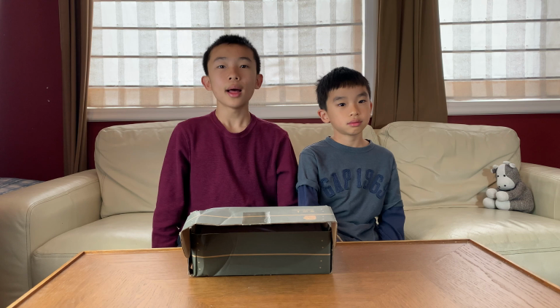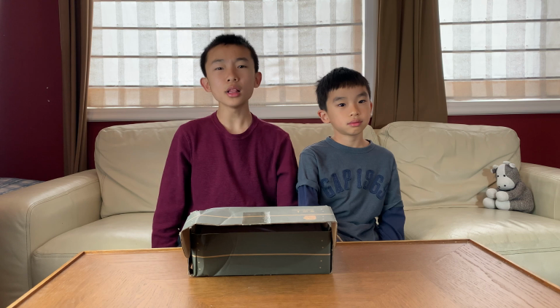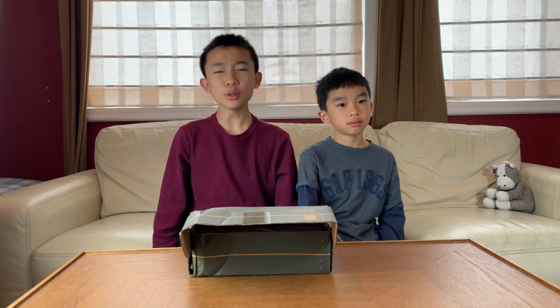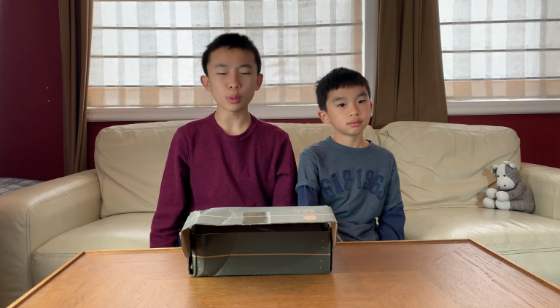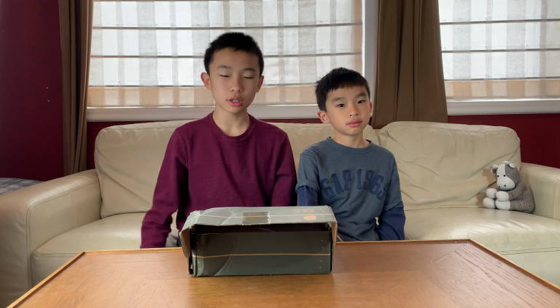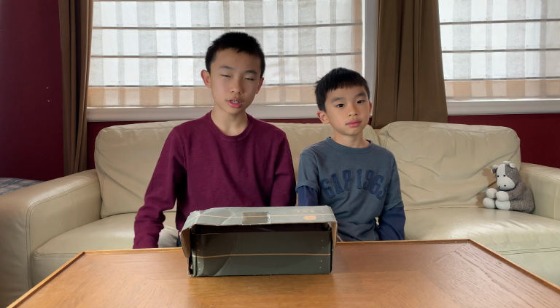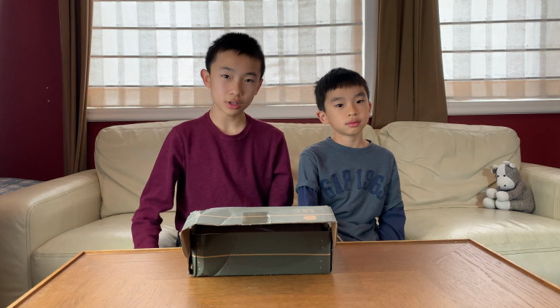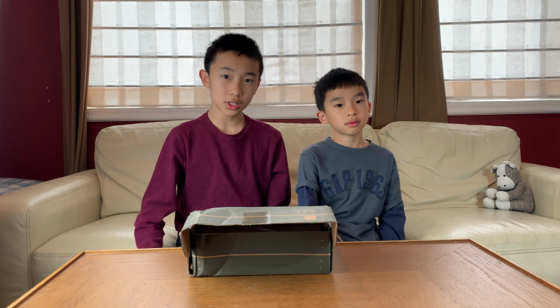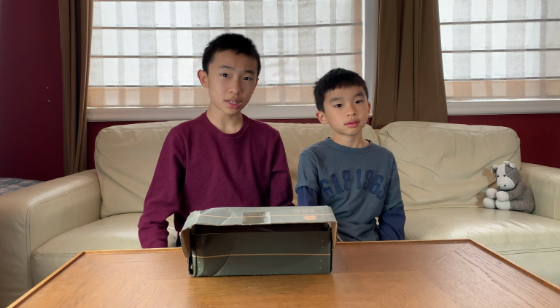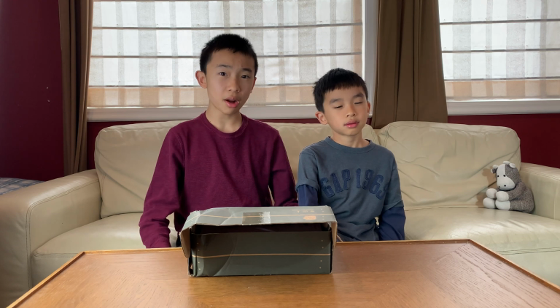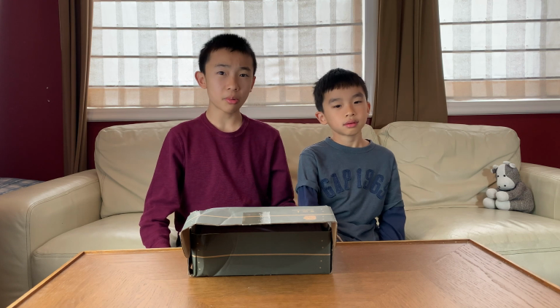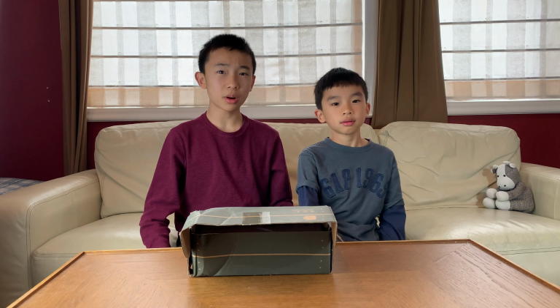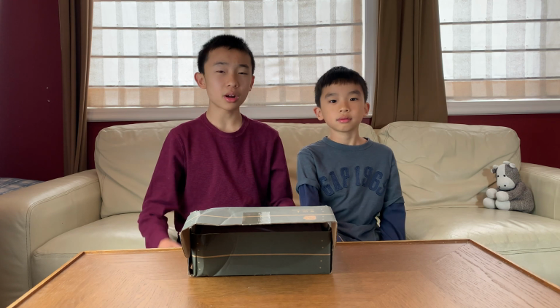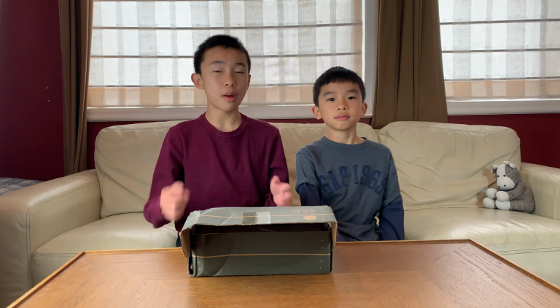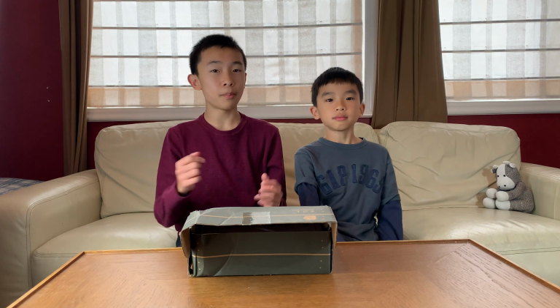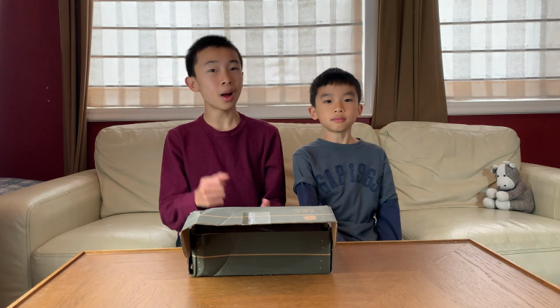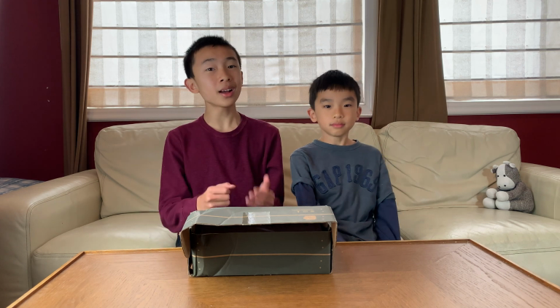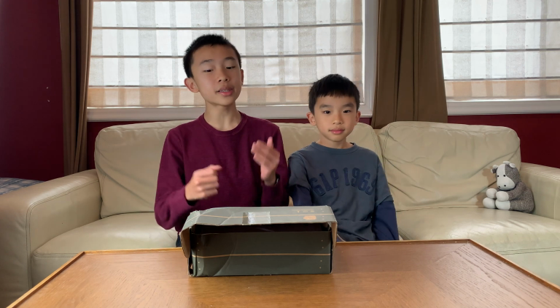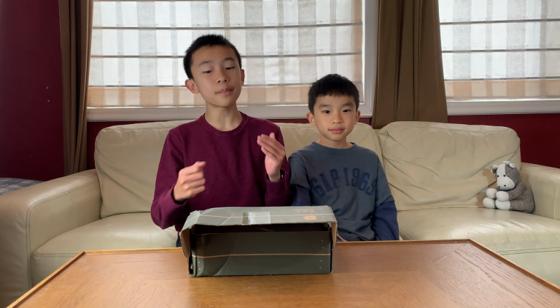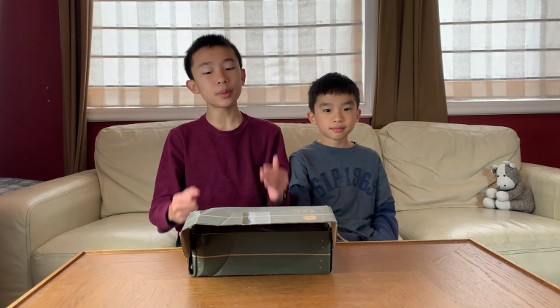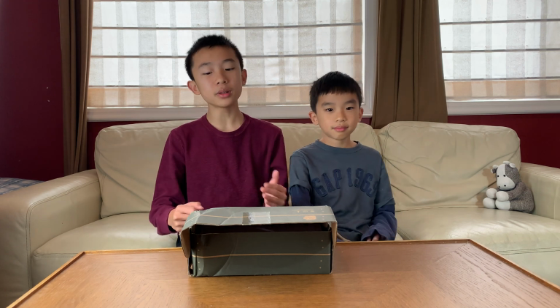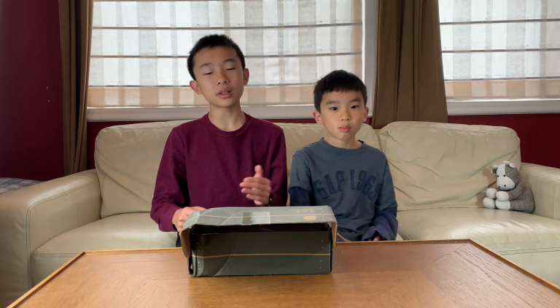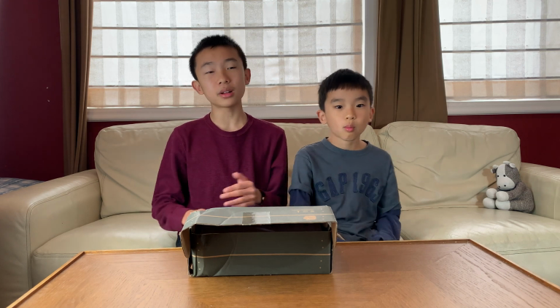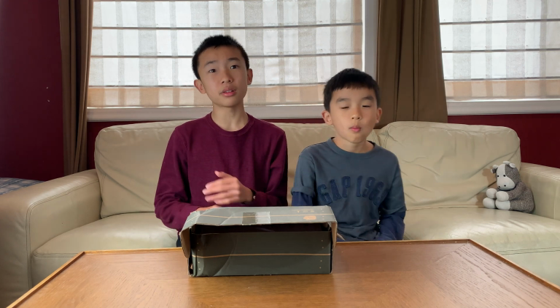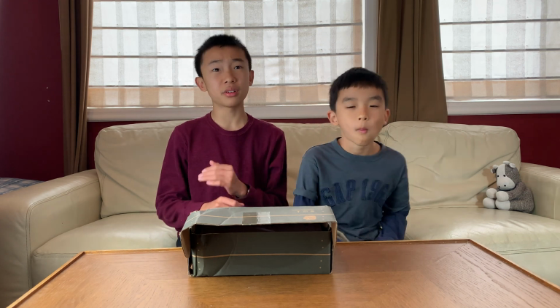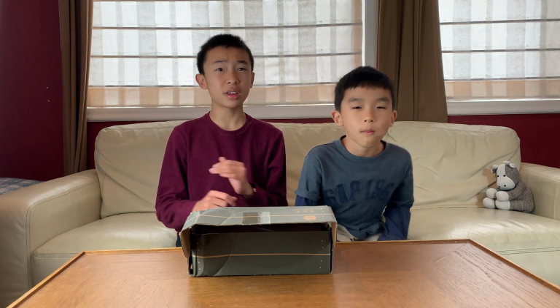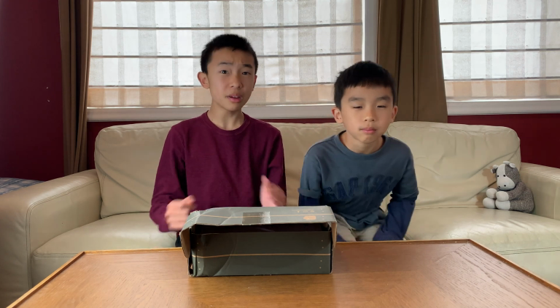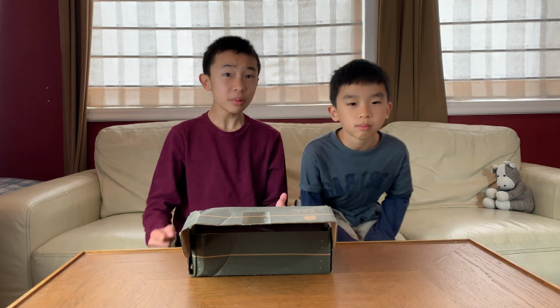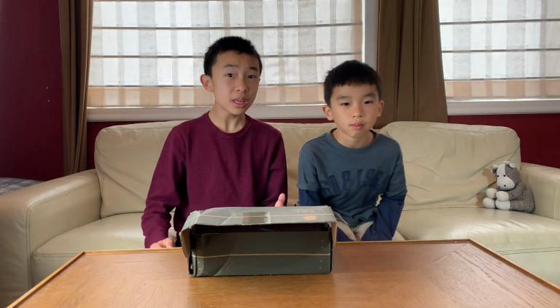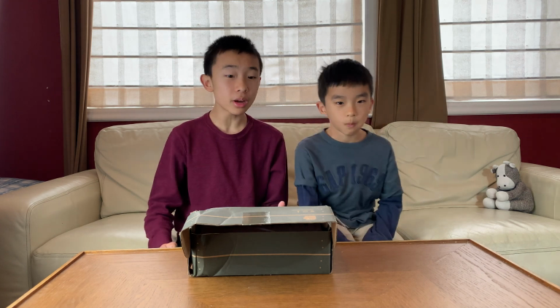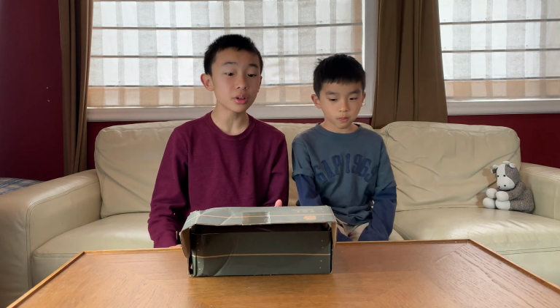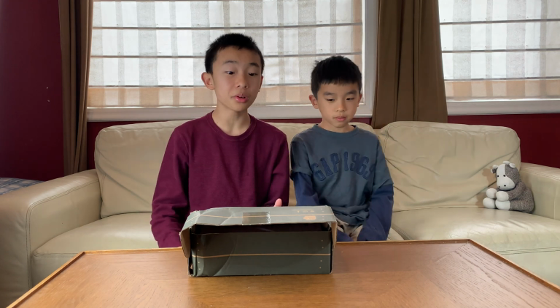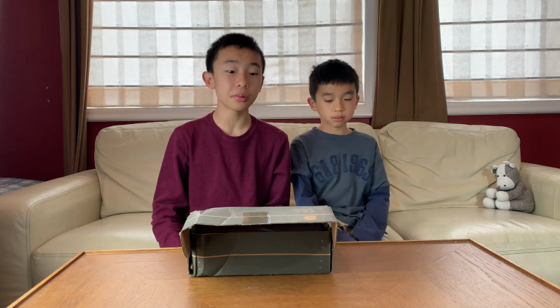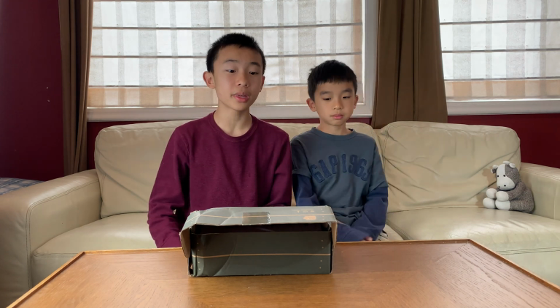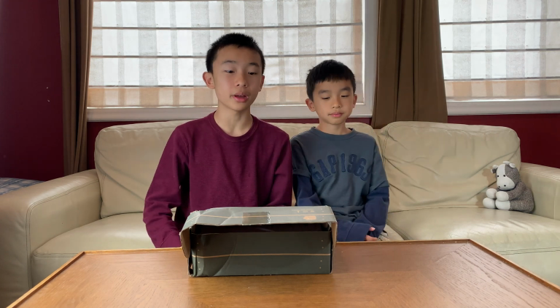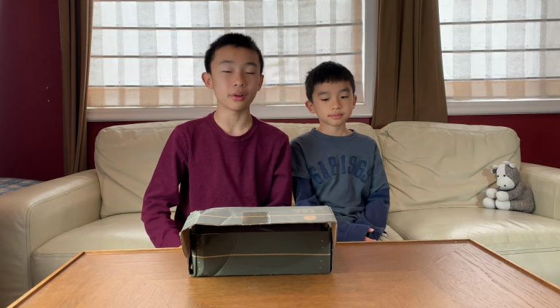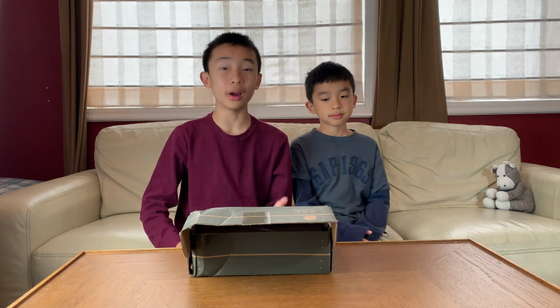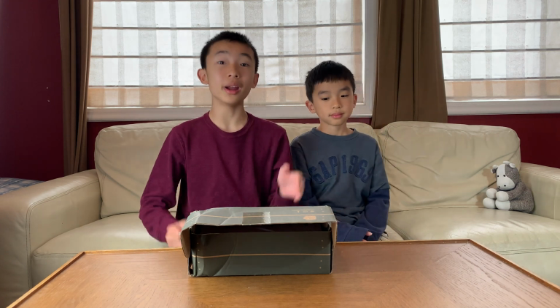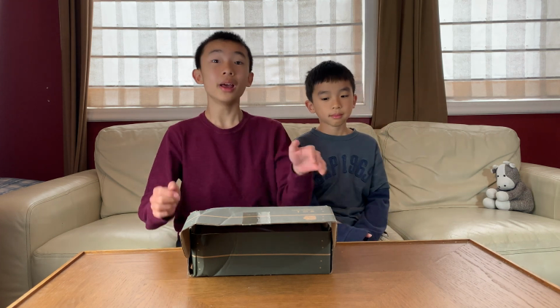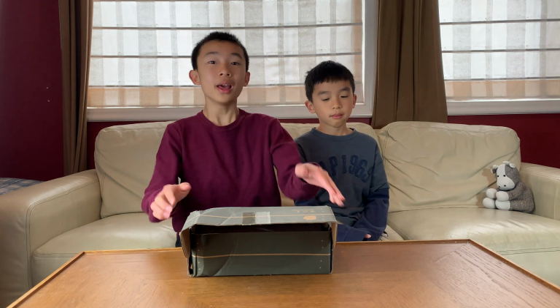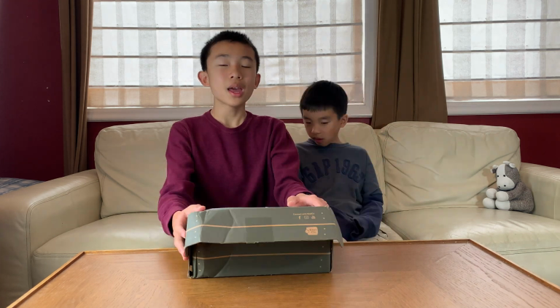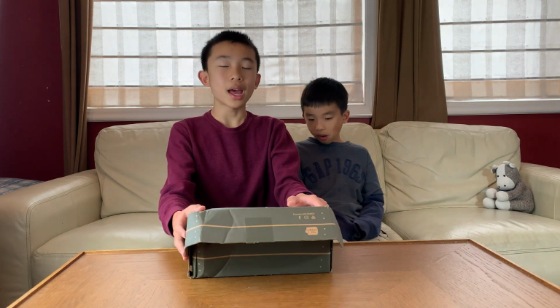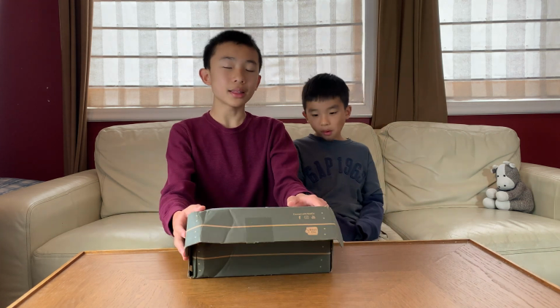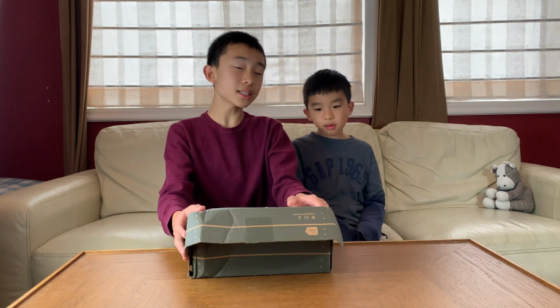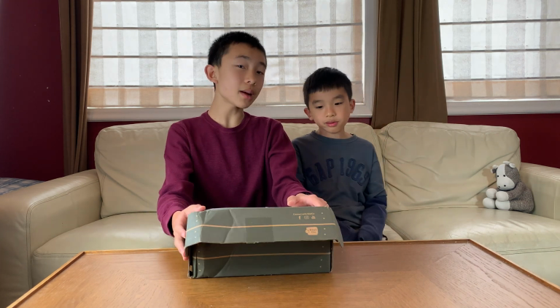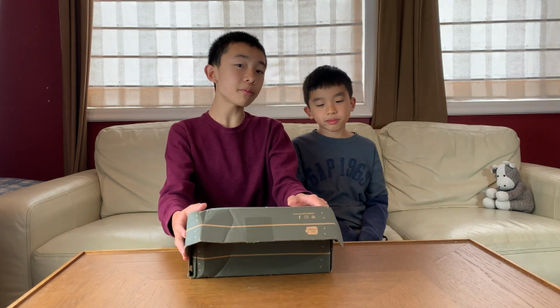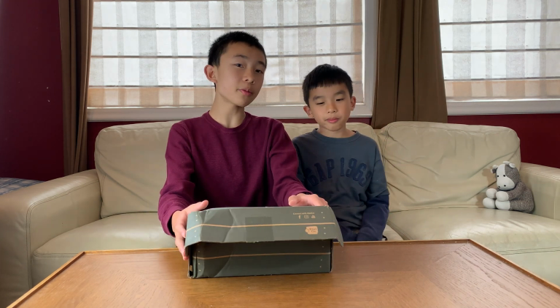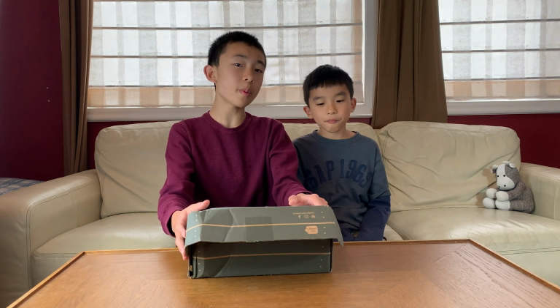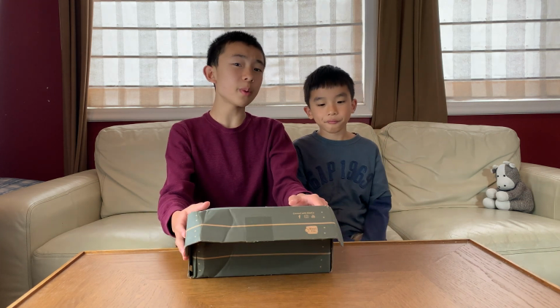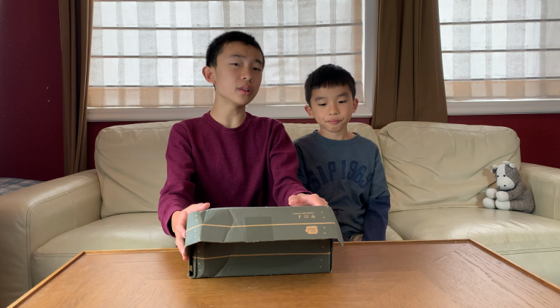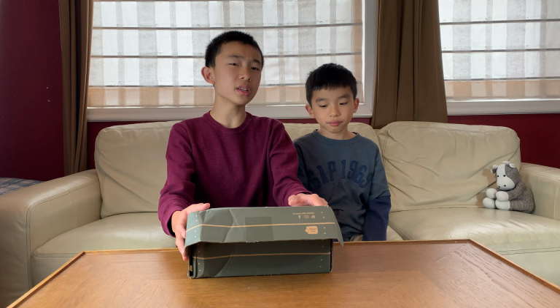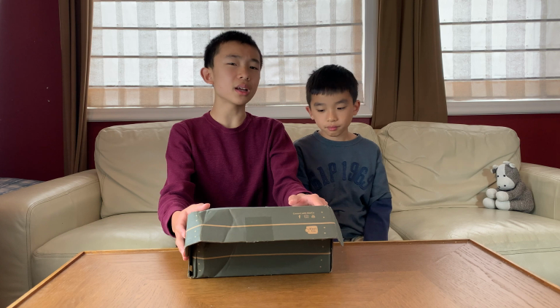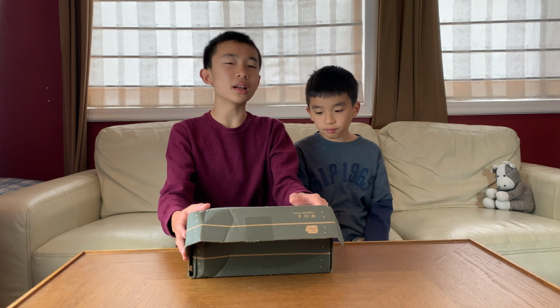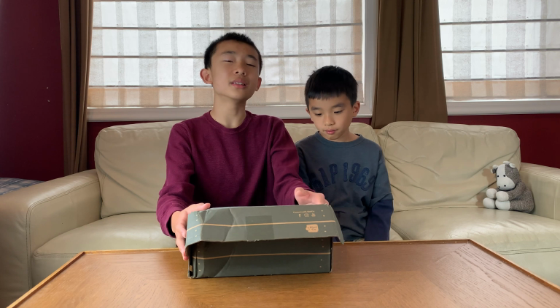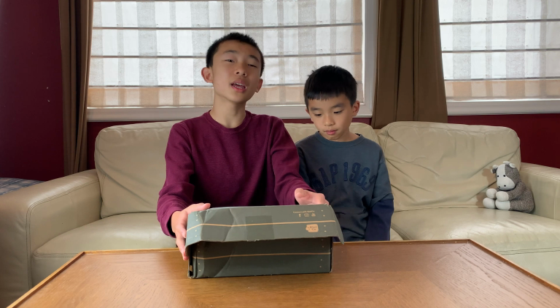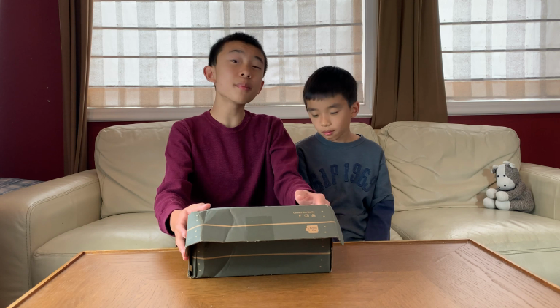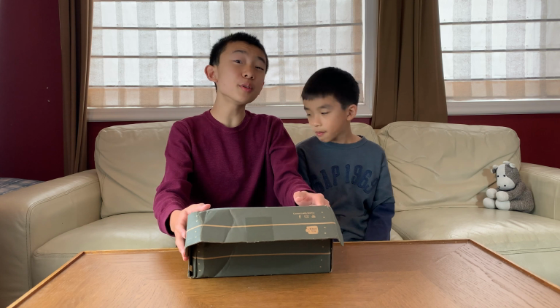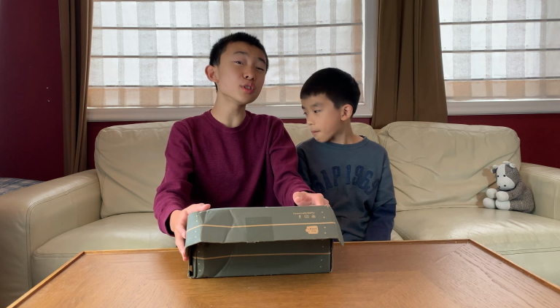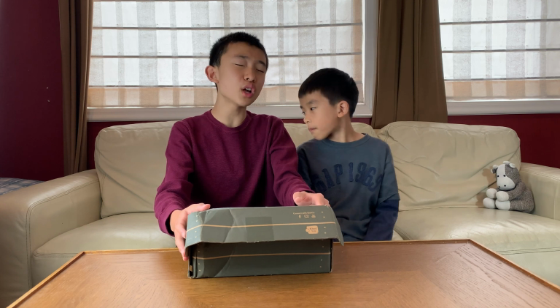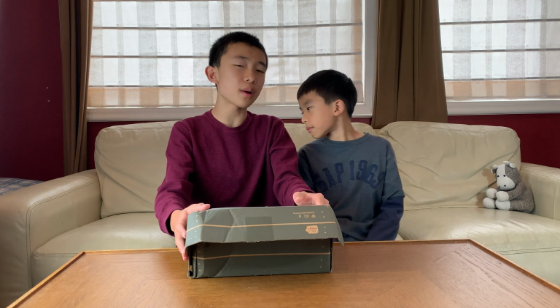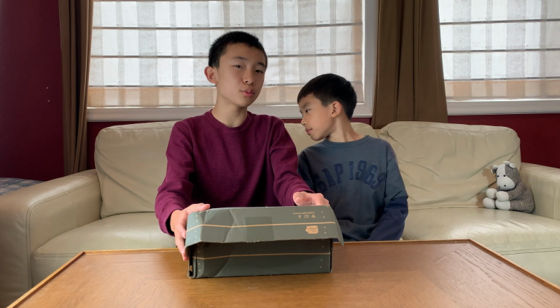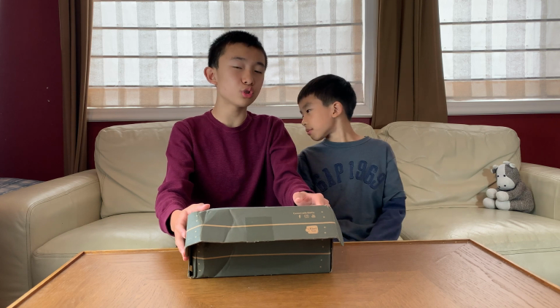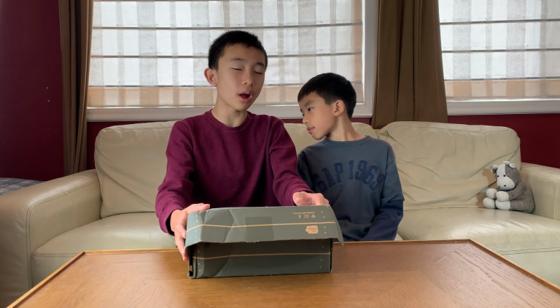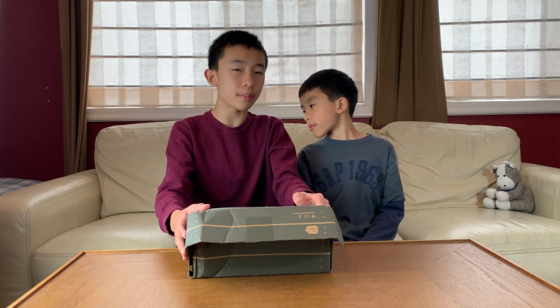Hello, Bloggineers! Today we're going to unbox and build another KiwiCo Eureka crate, and this time we'll be building a tabletop tripod.